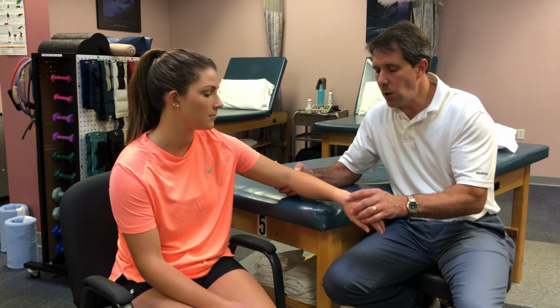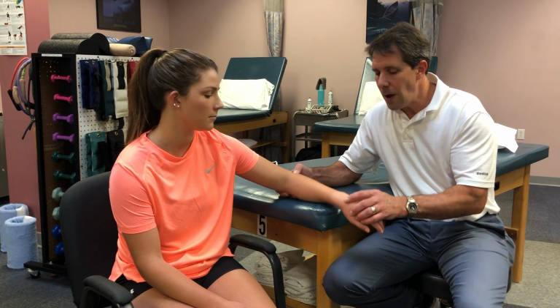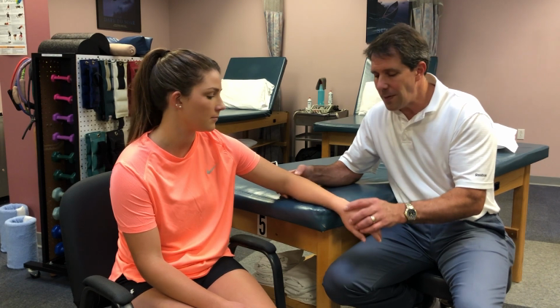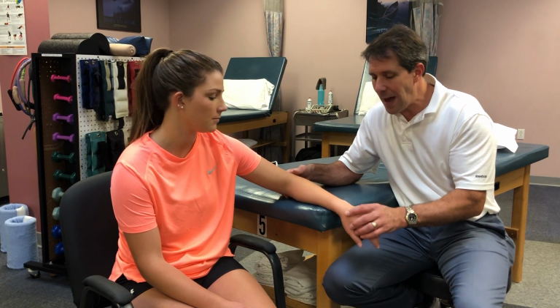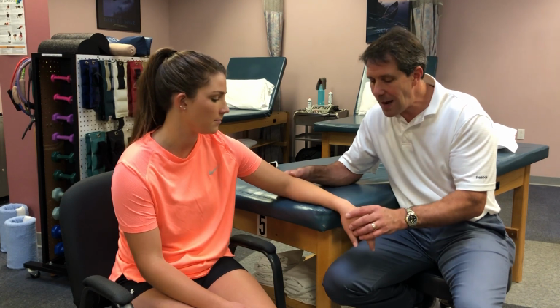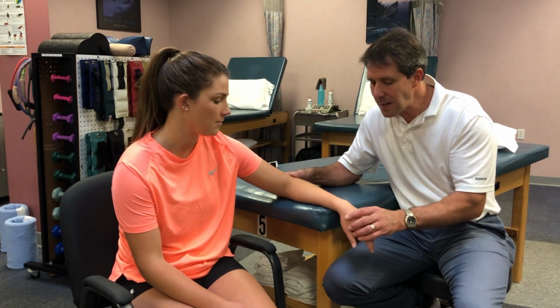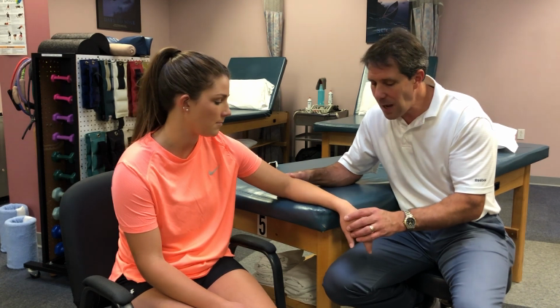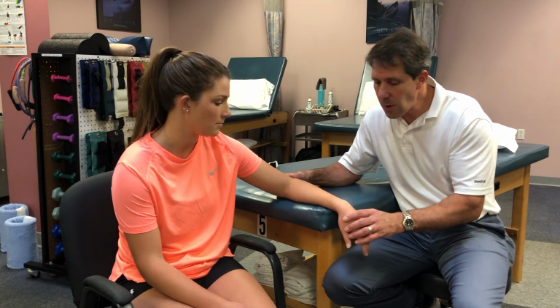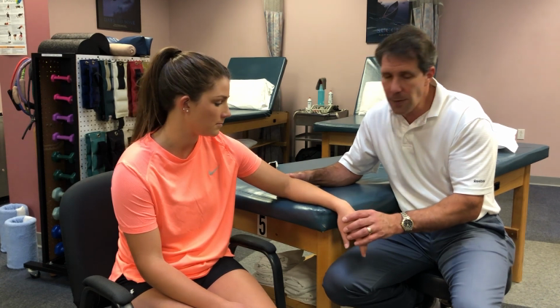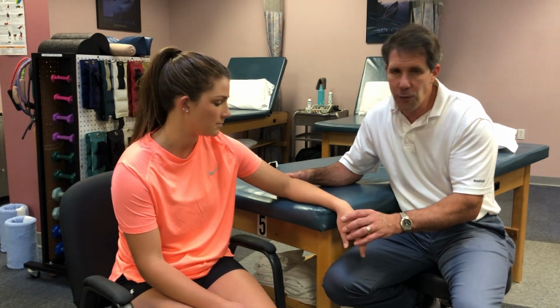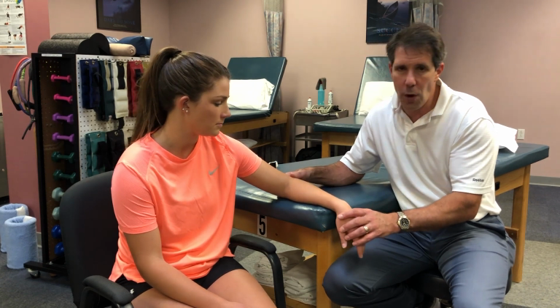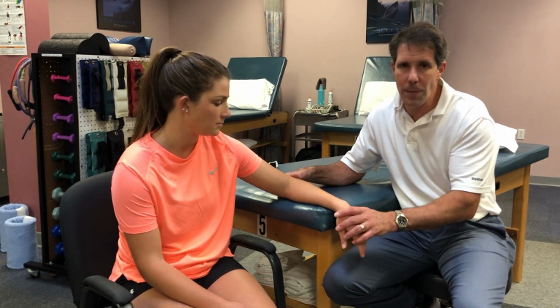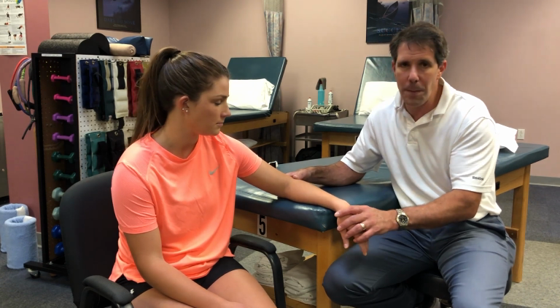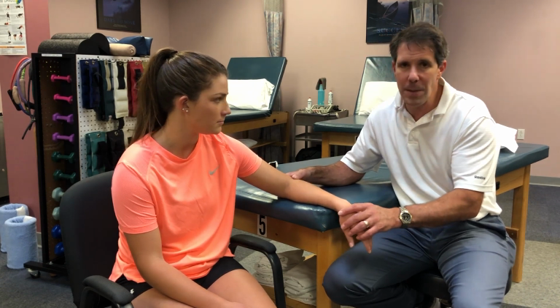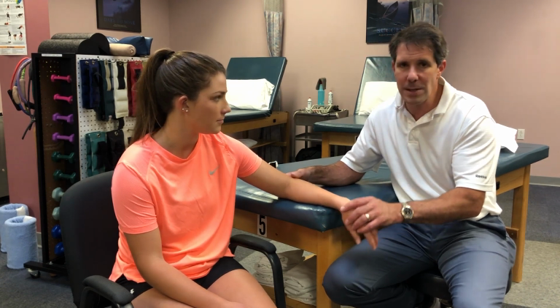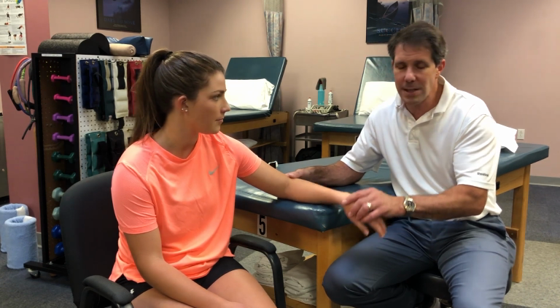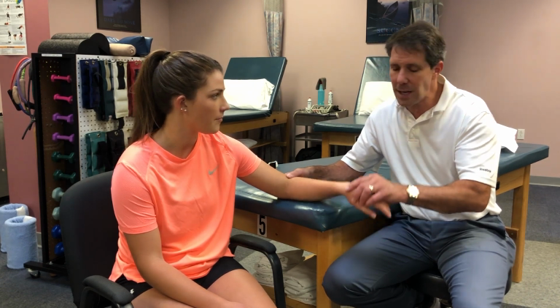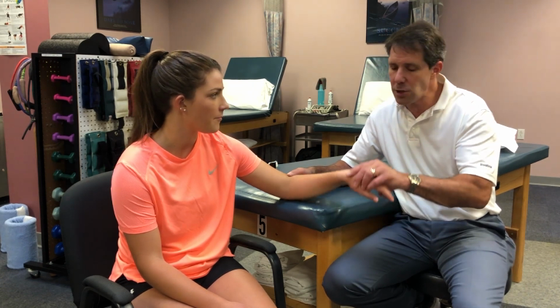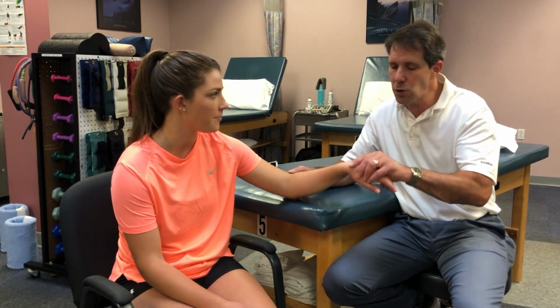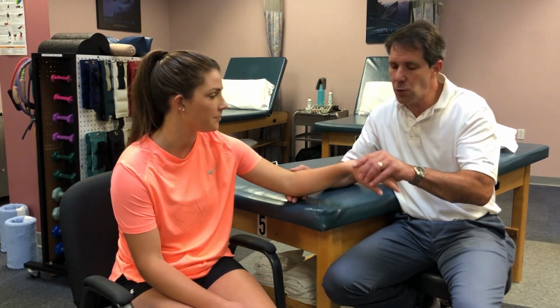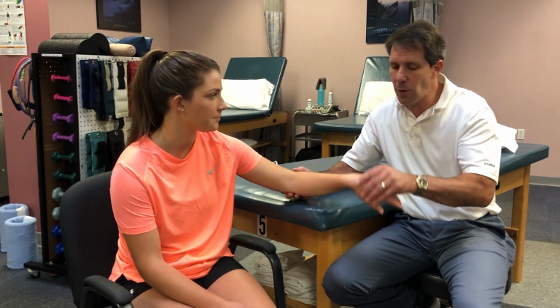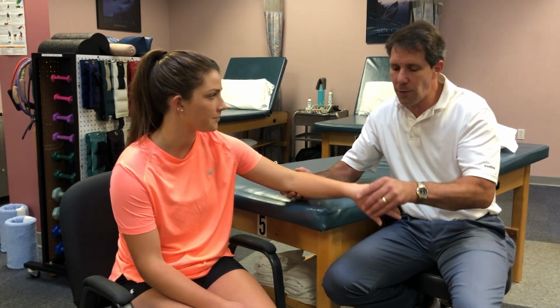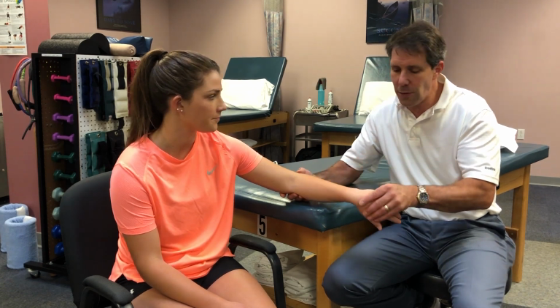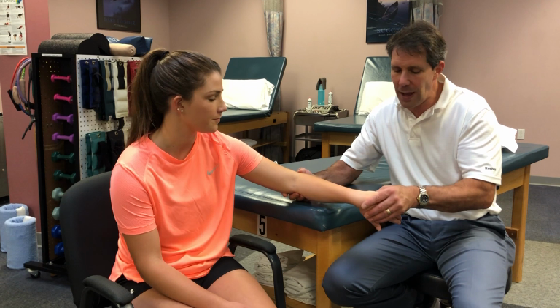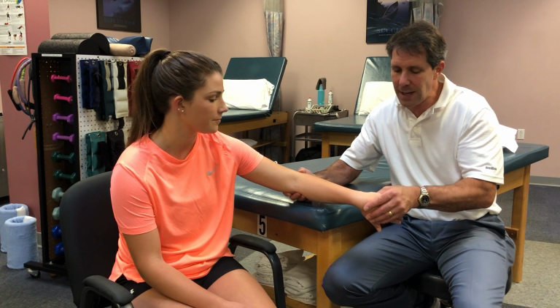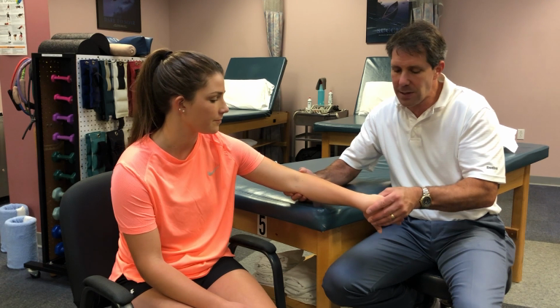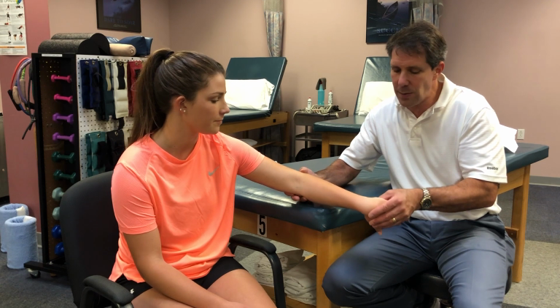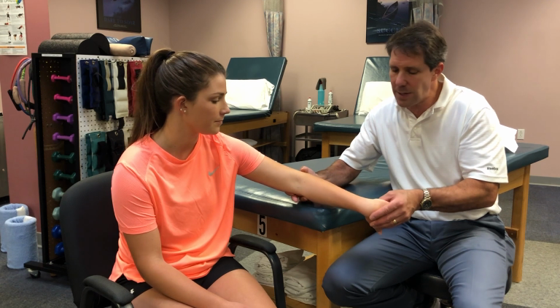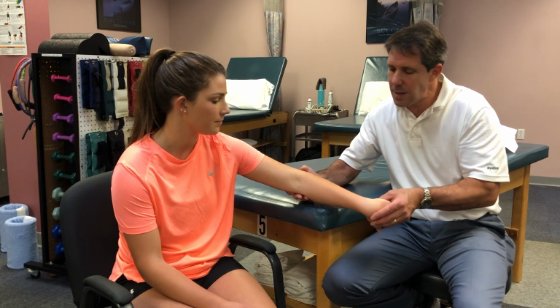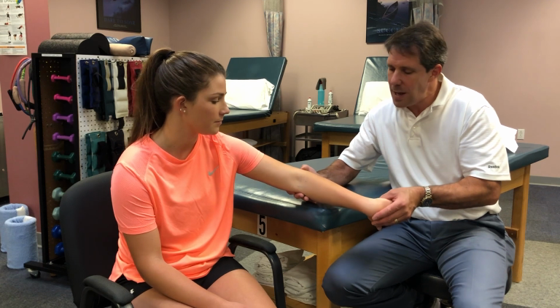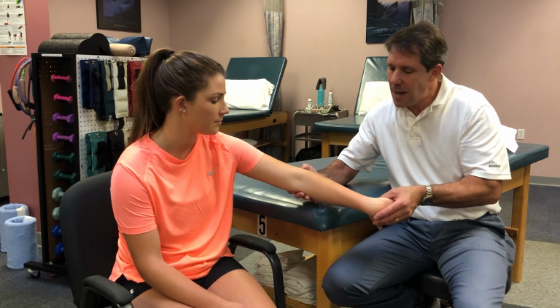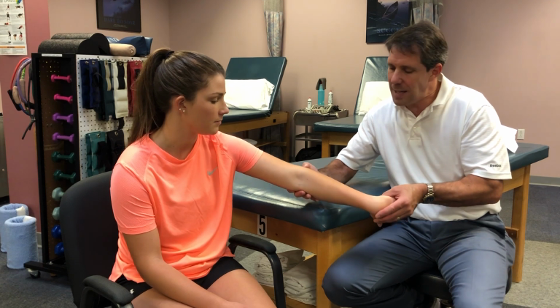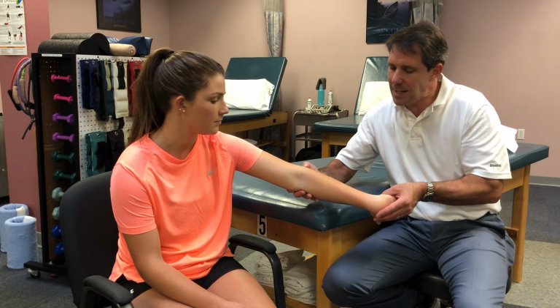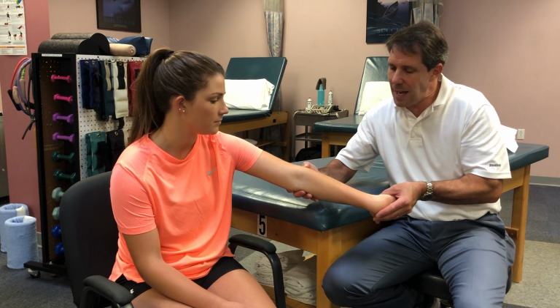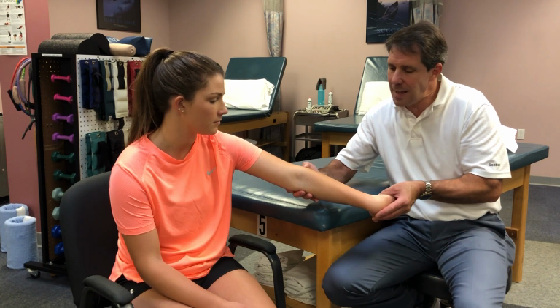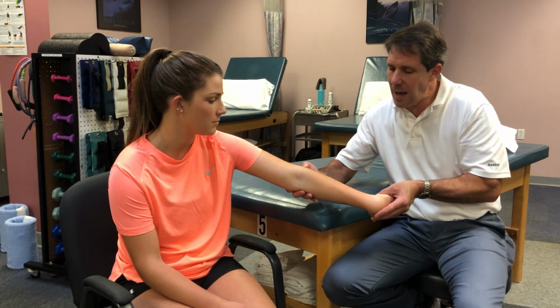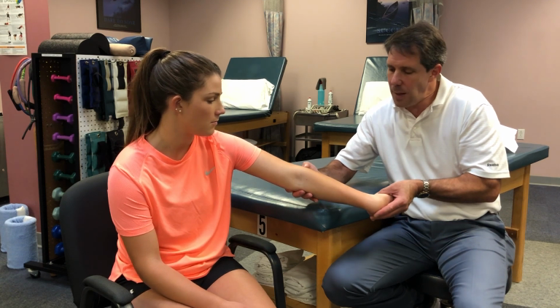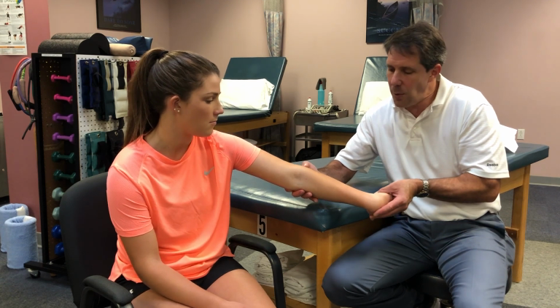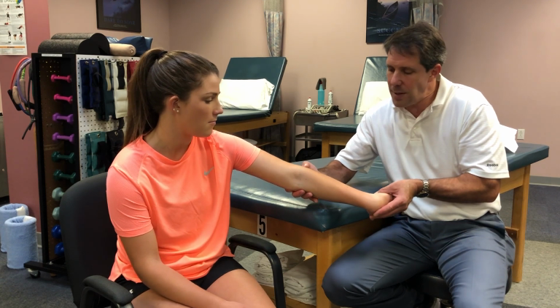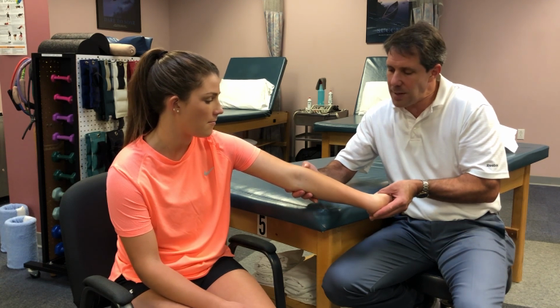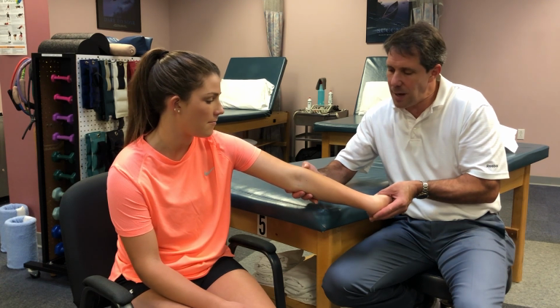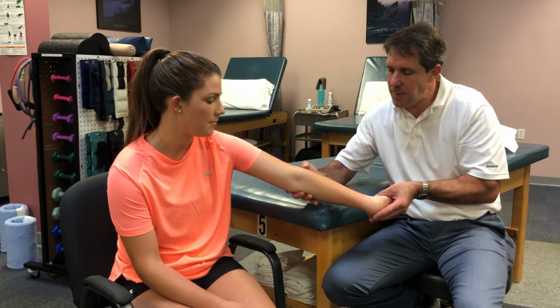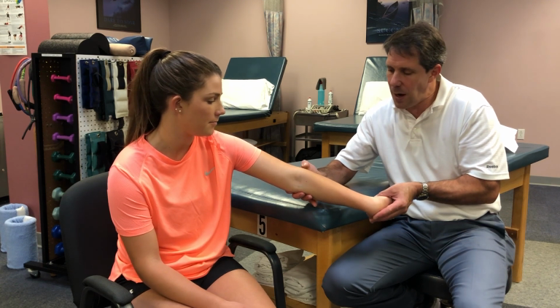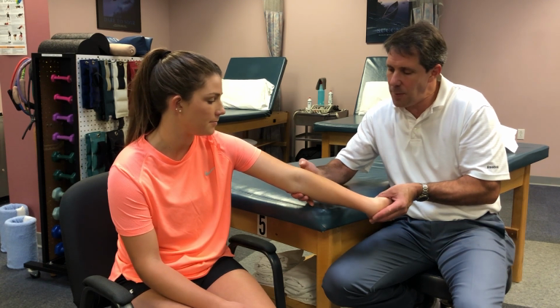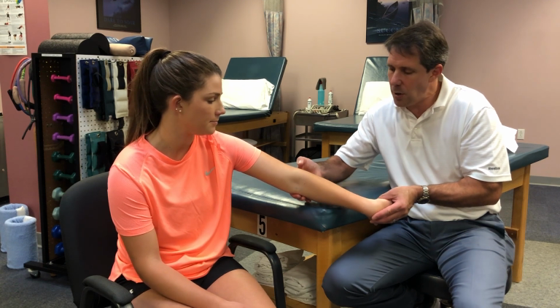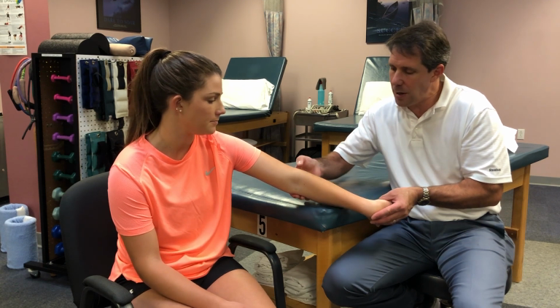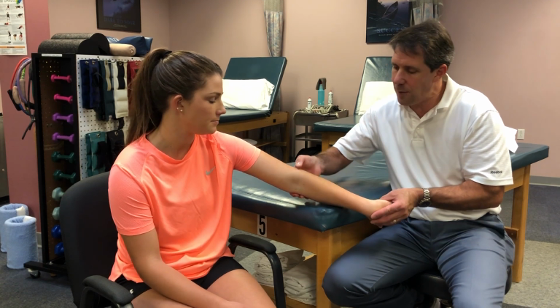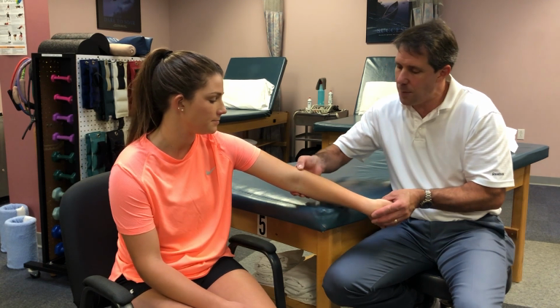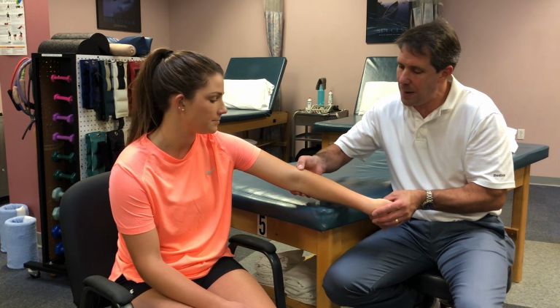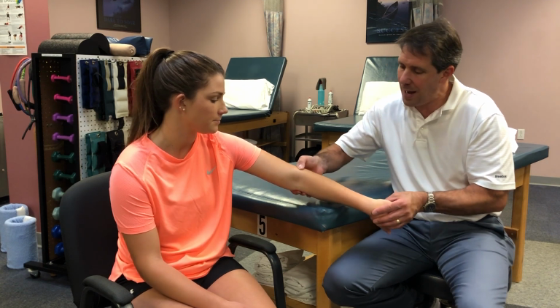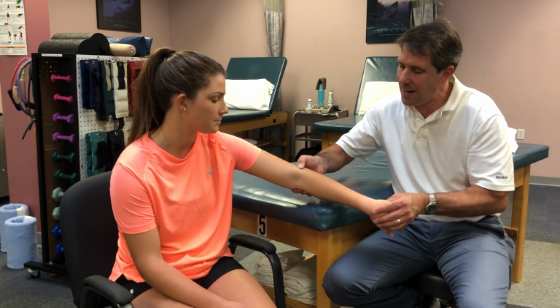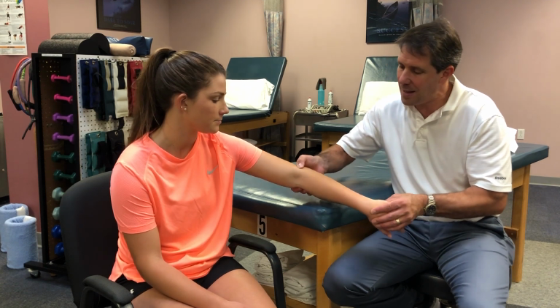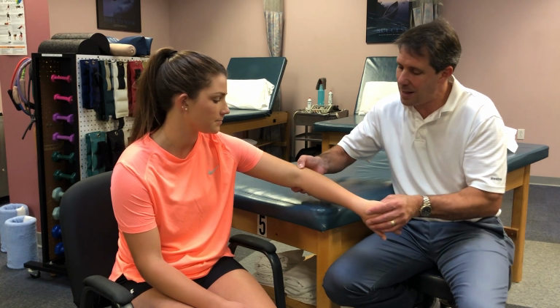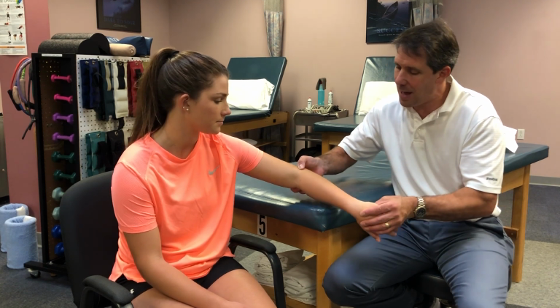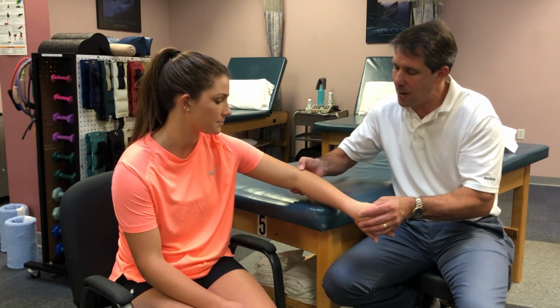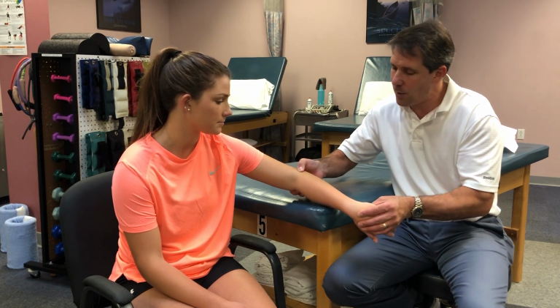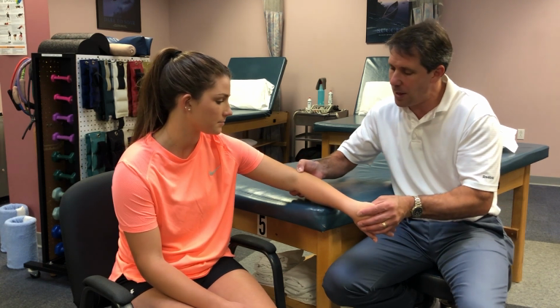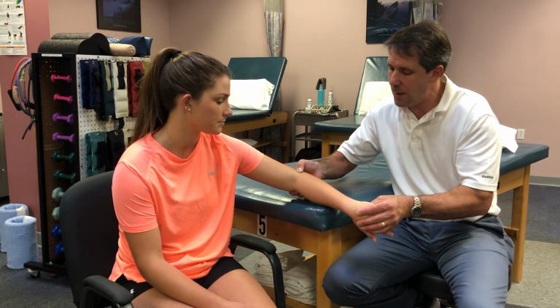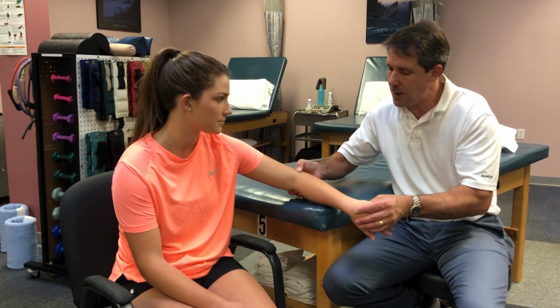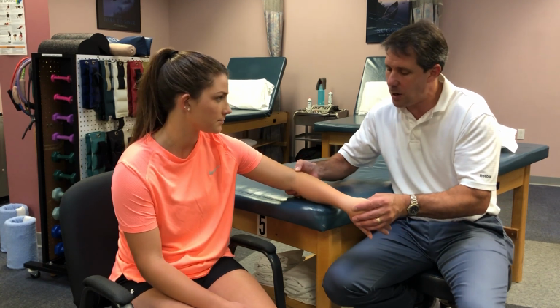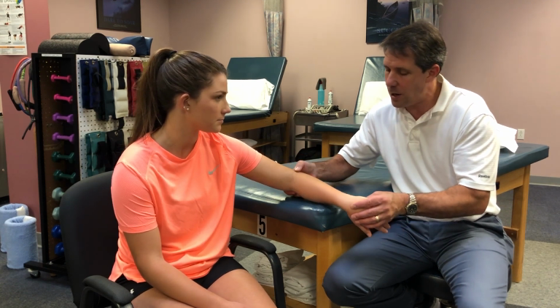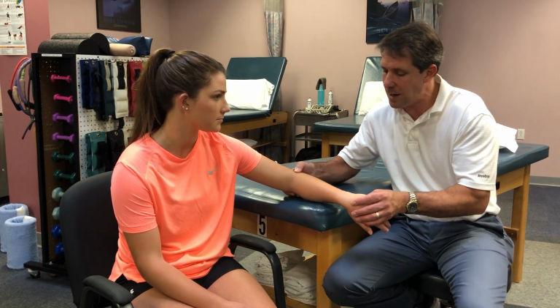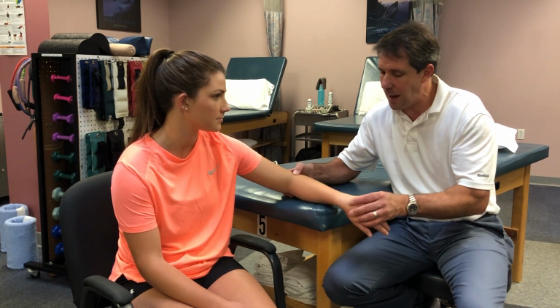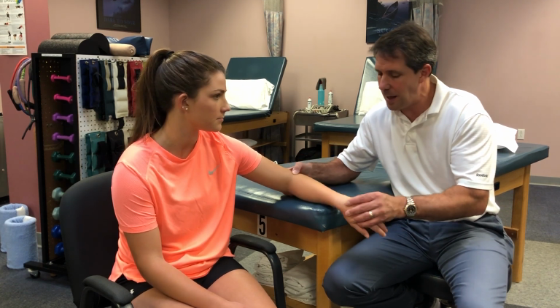So that is how to perform the MILS test. You flex the wrist and extend the elbow at the same time — you're looking for pain at the lateral epicondyle.